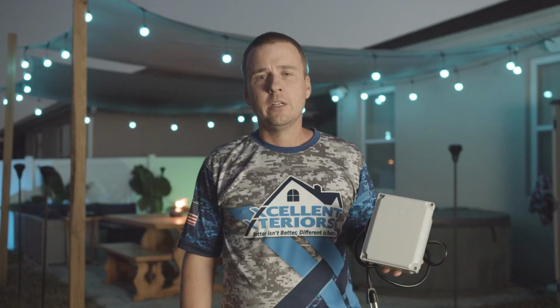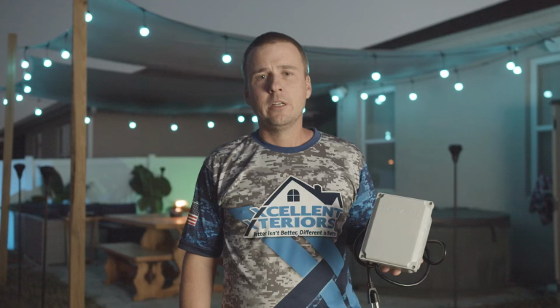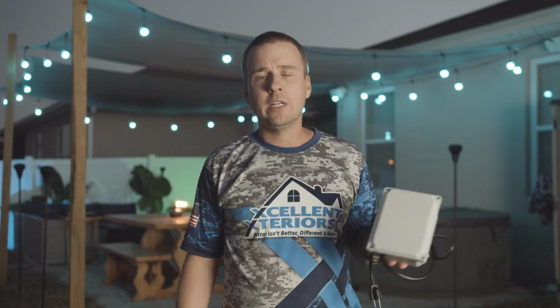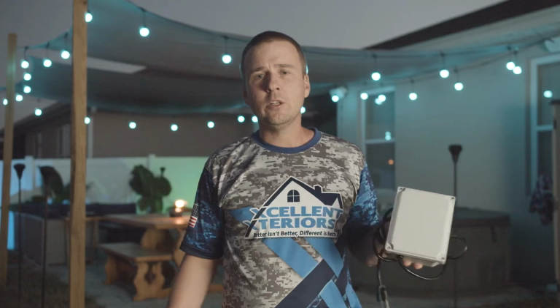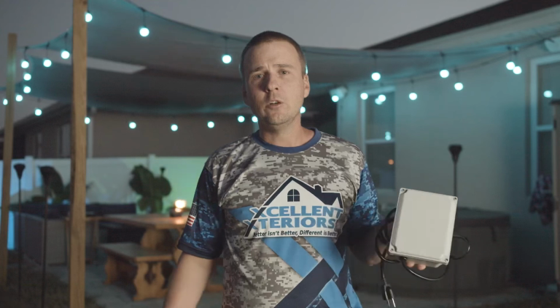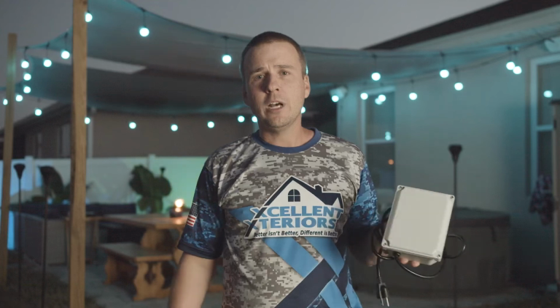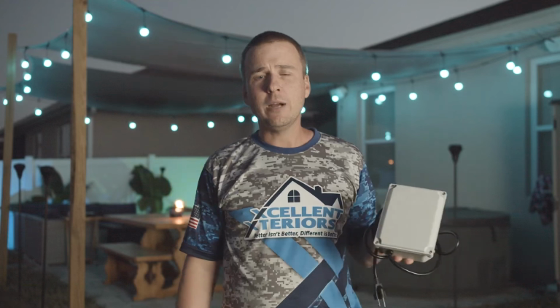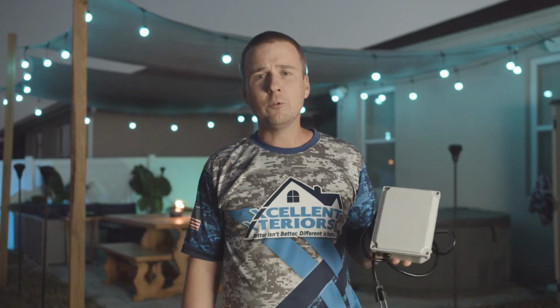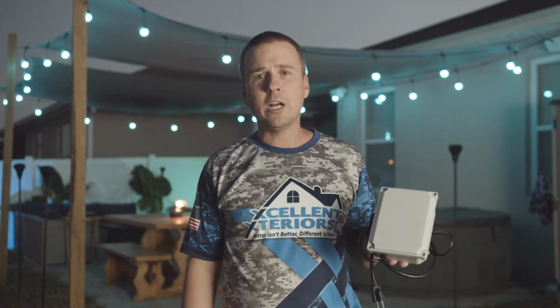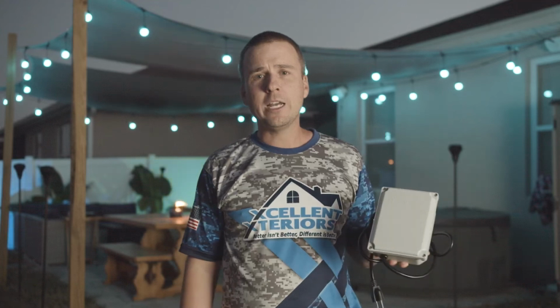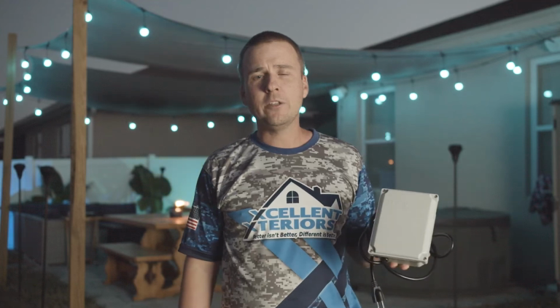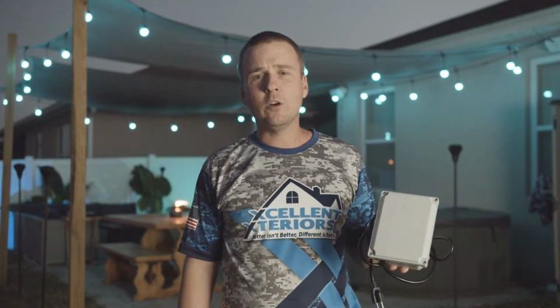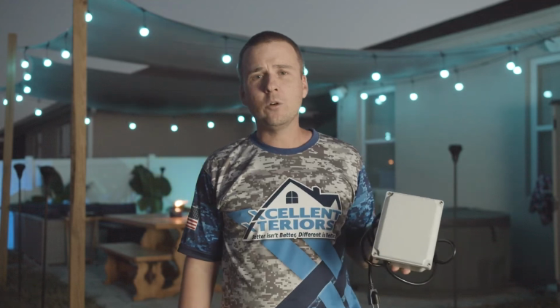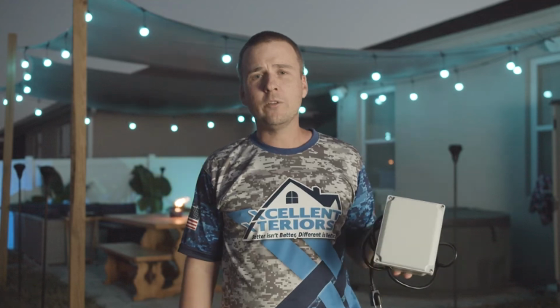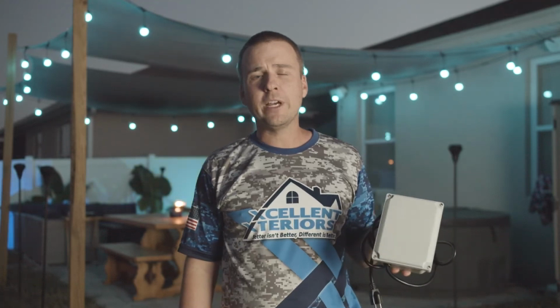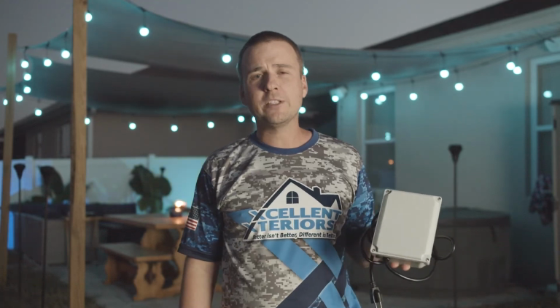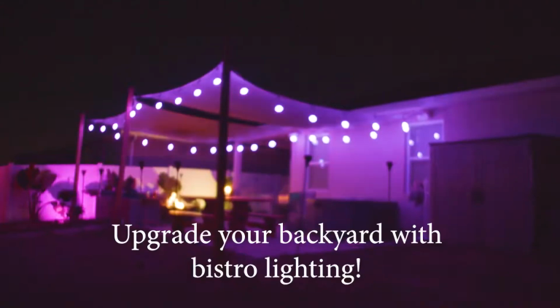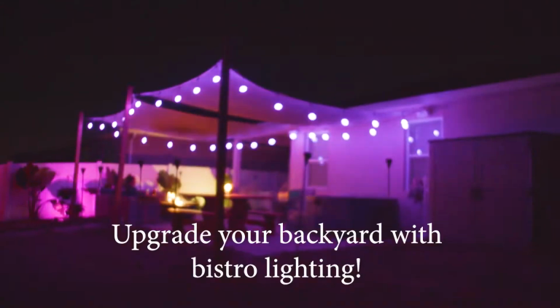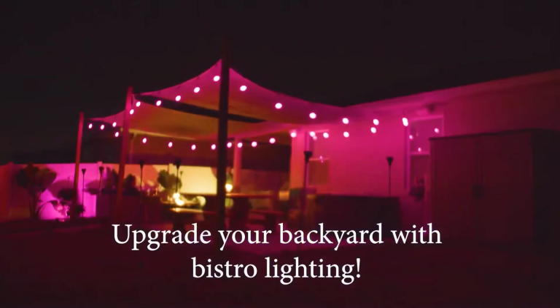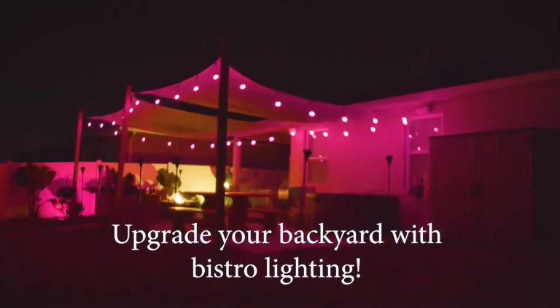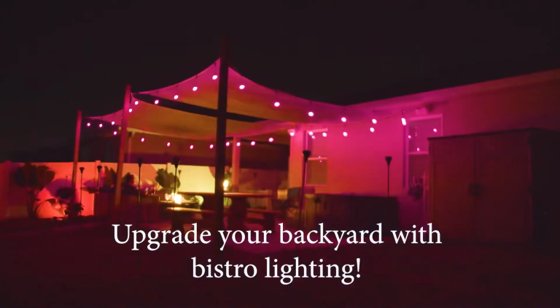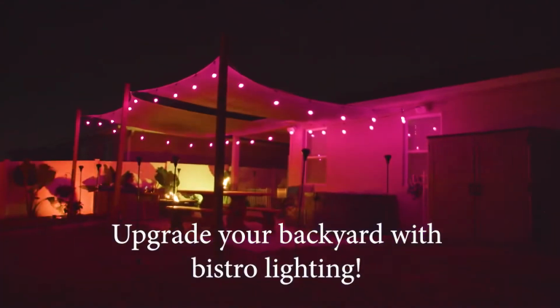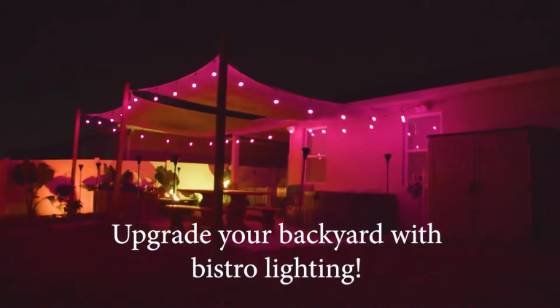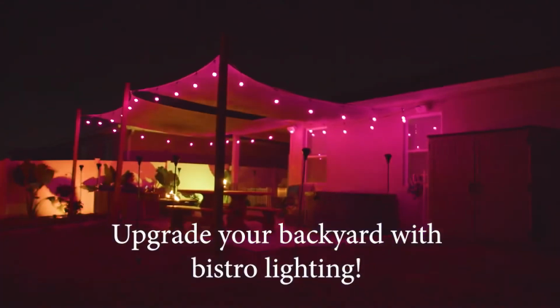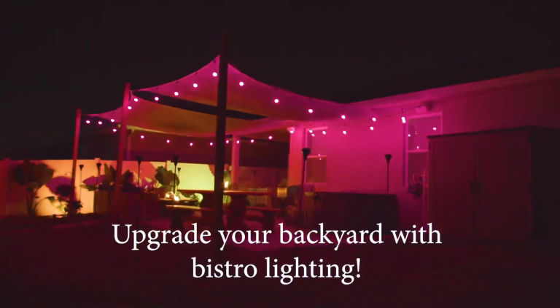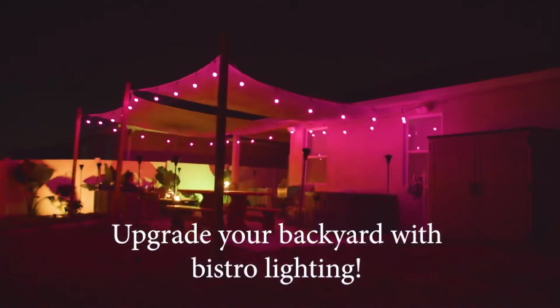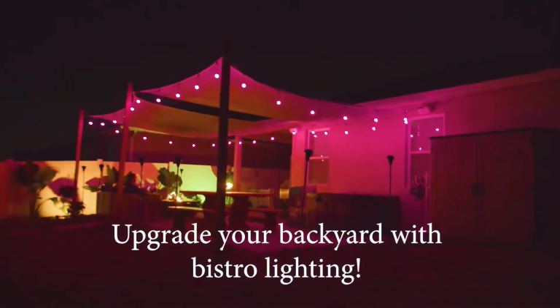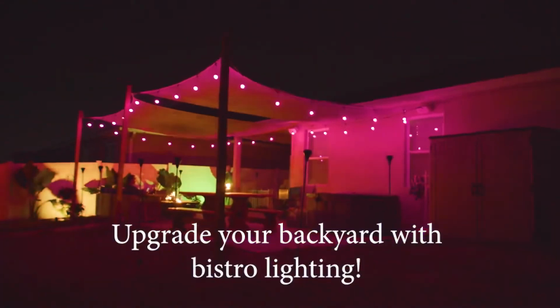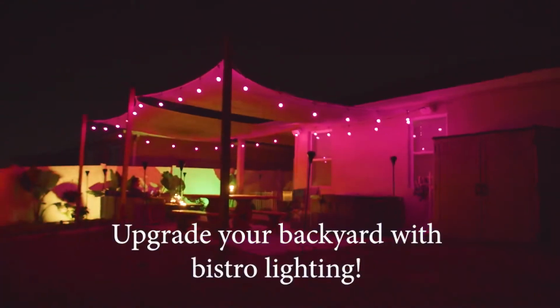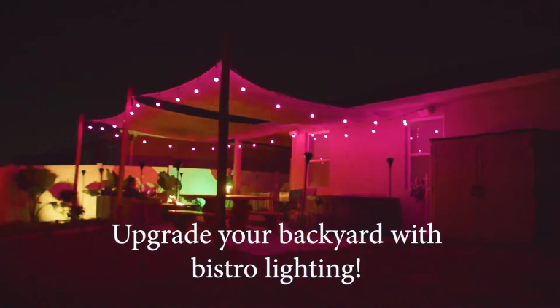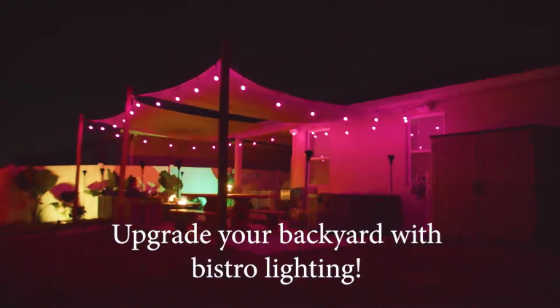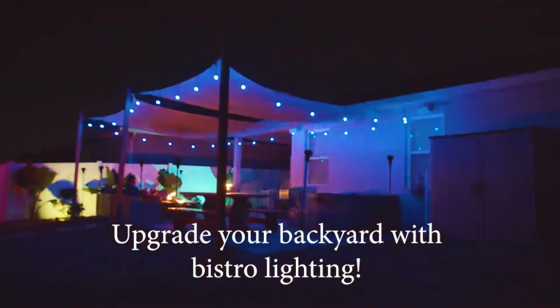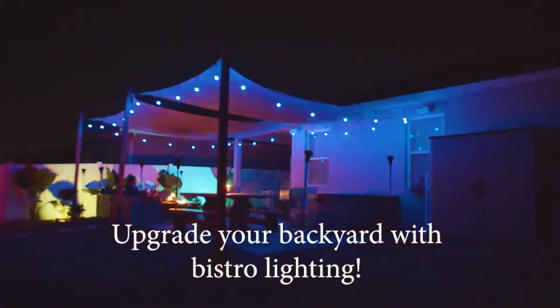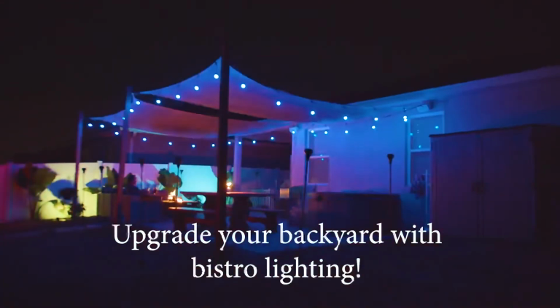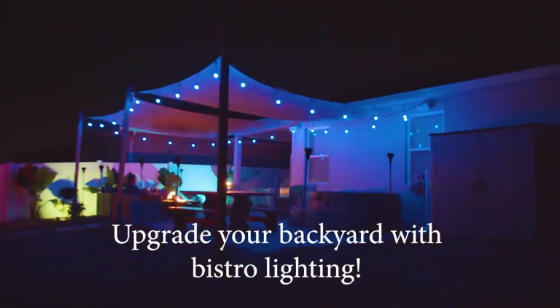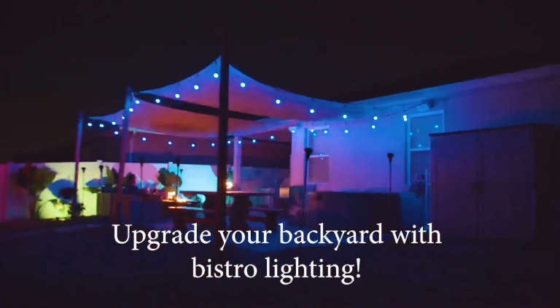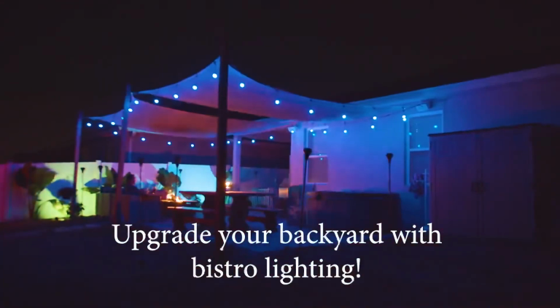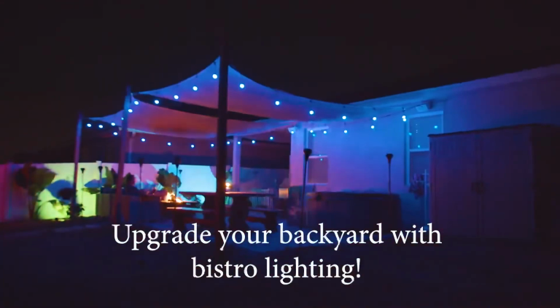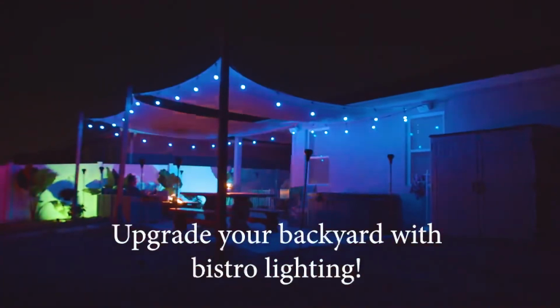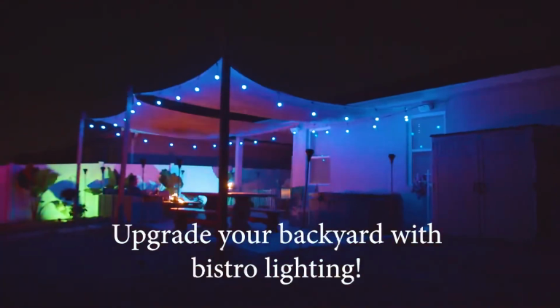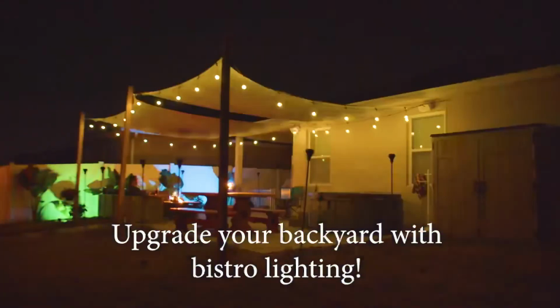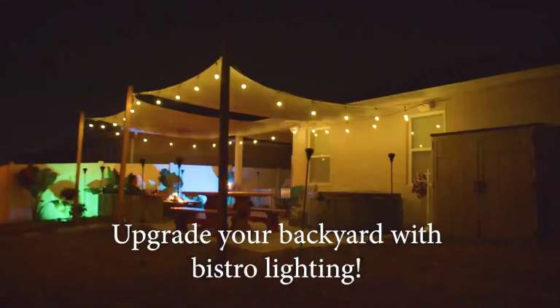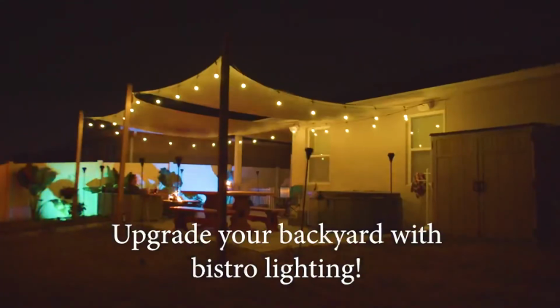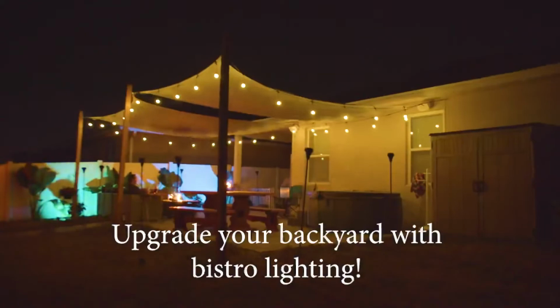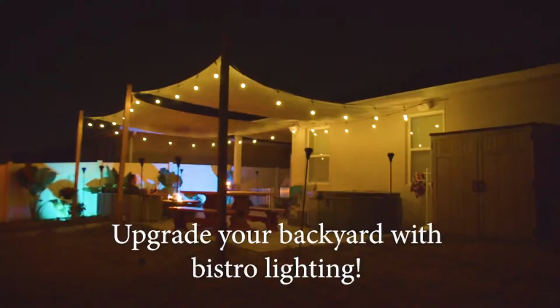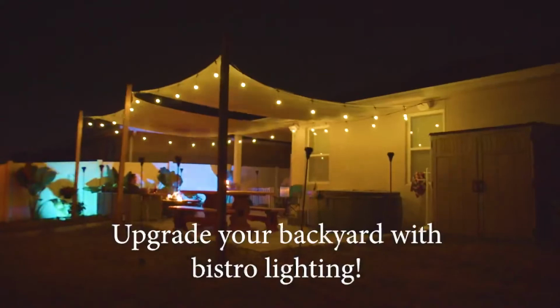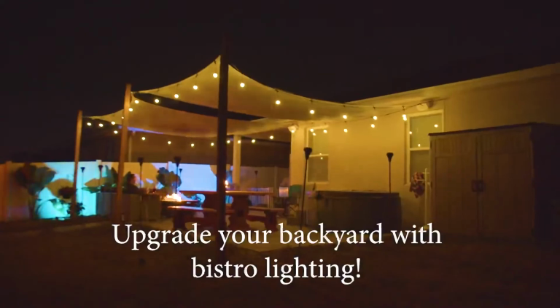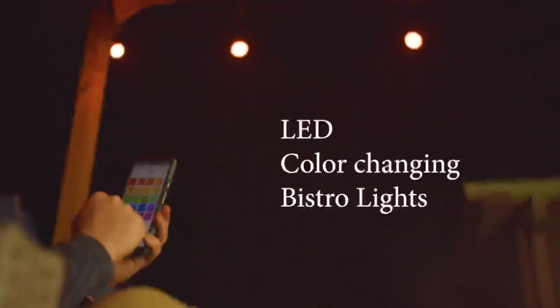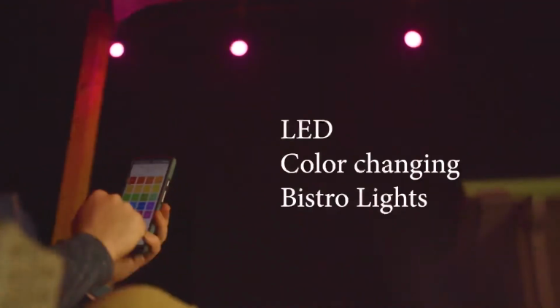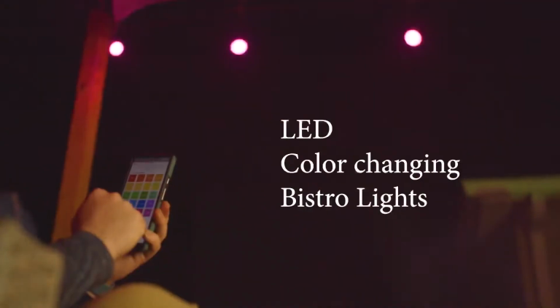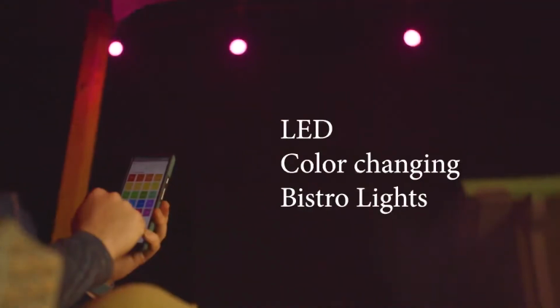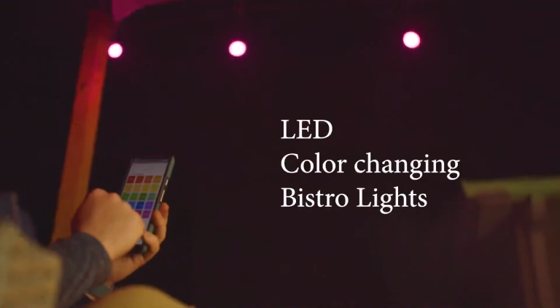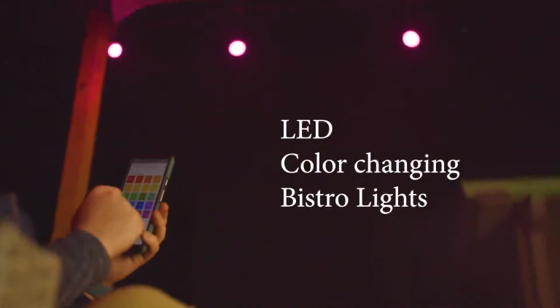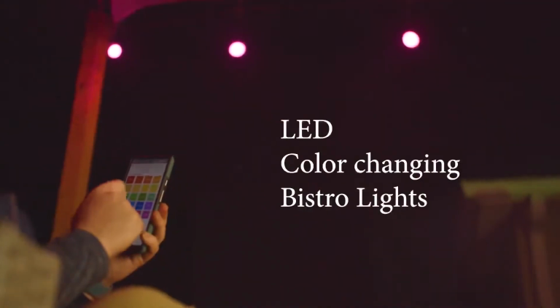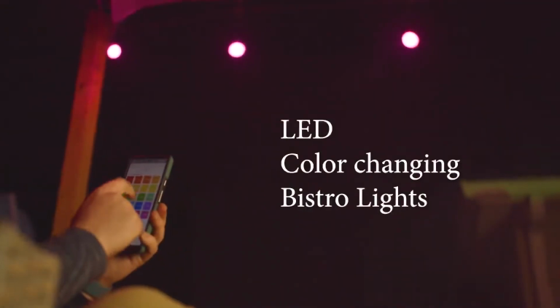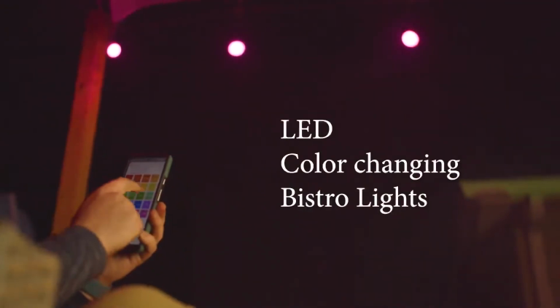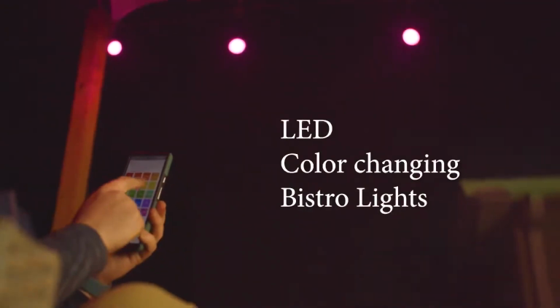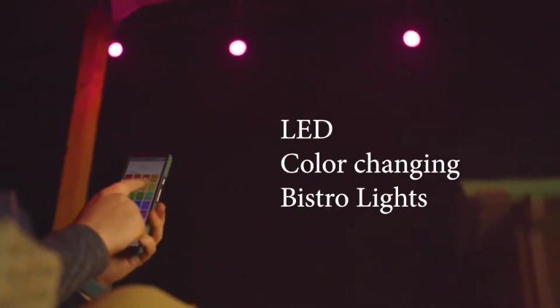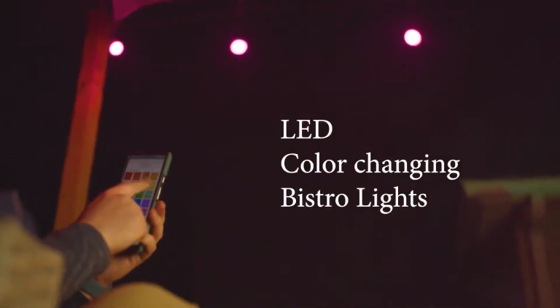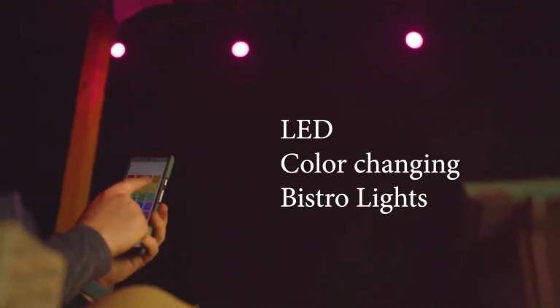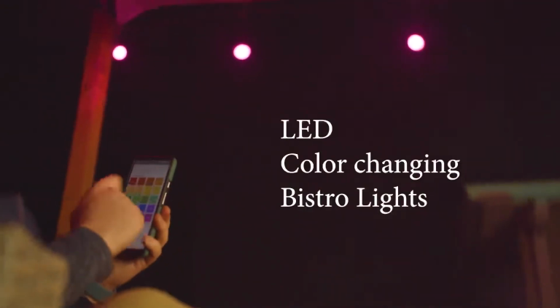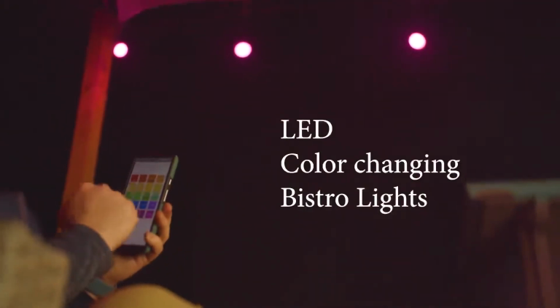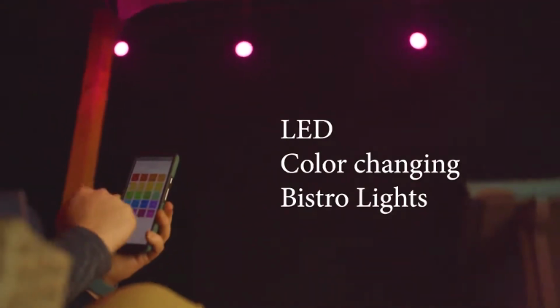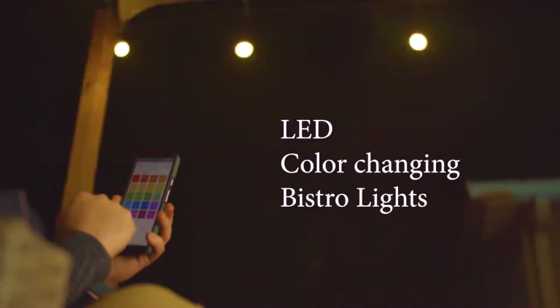Hello, I'm Ryan, the owner of Excellent Exteriors, and what you see behind me are LED color-changing bistro lights.